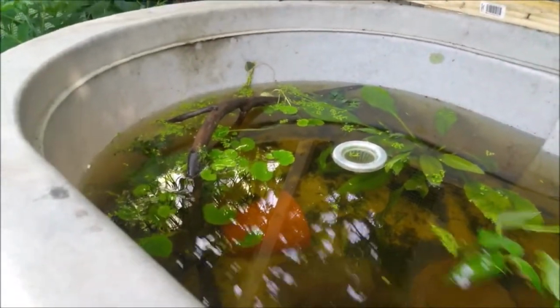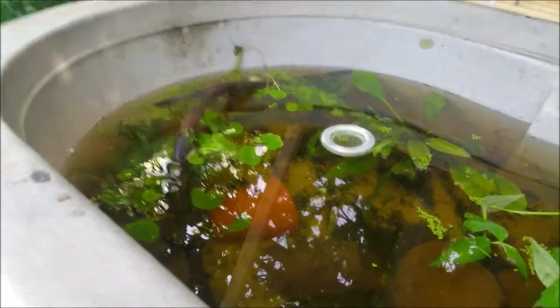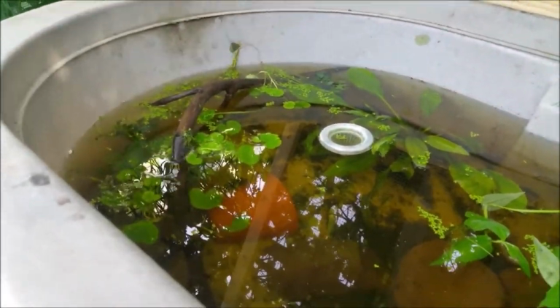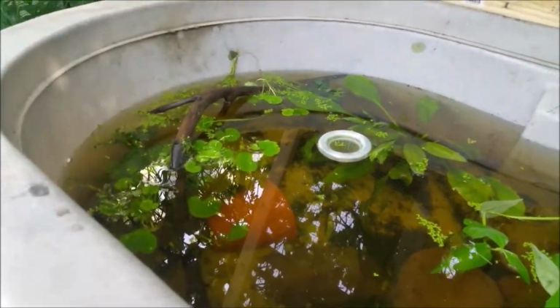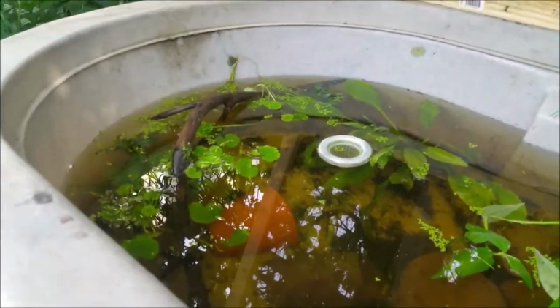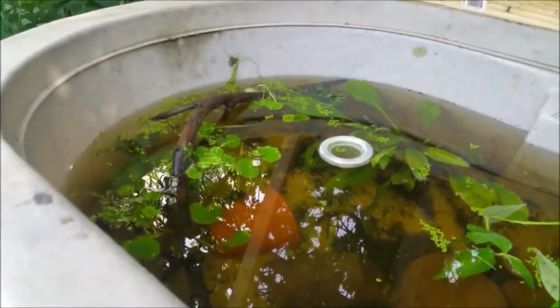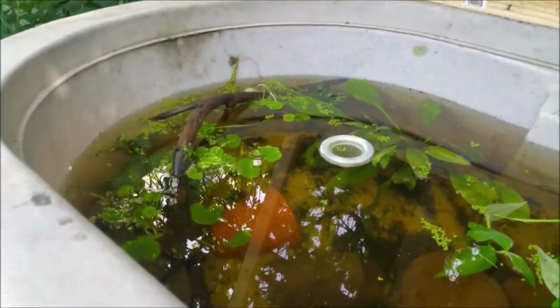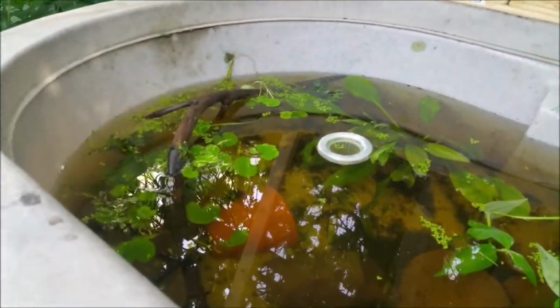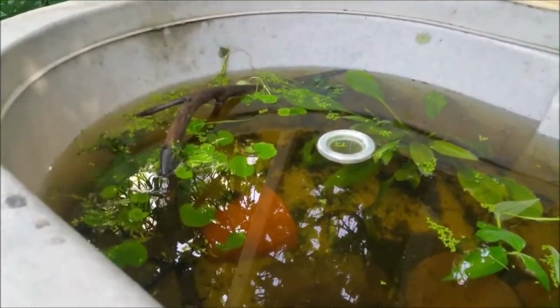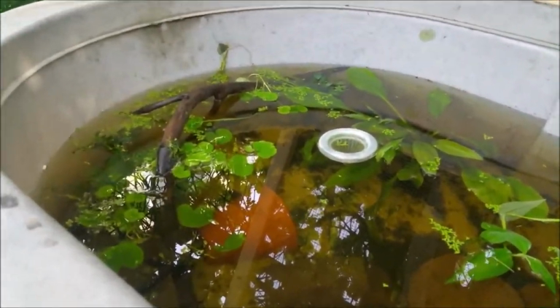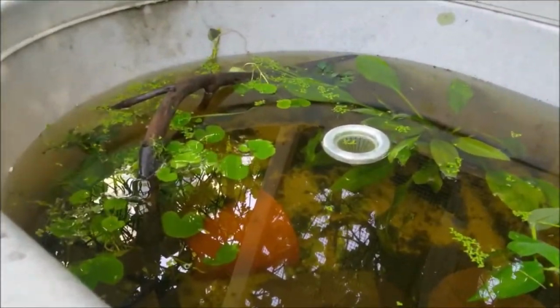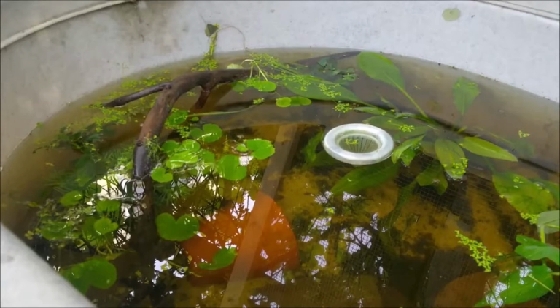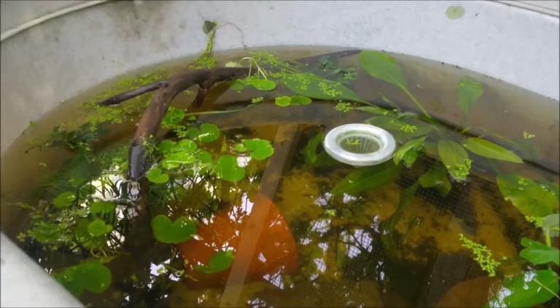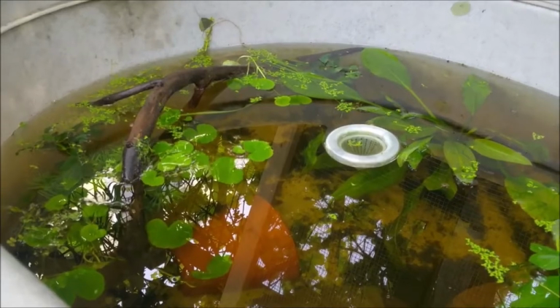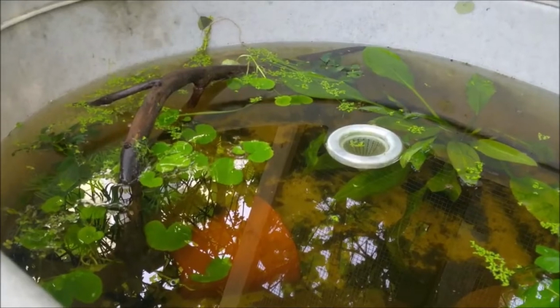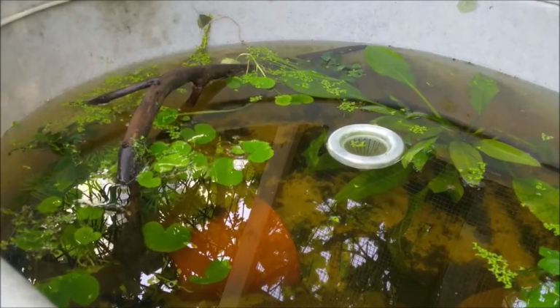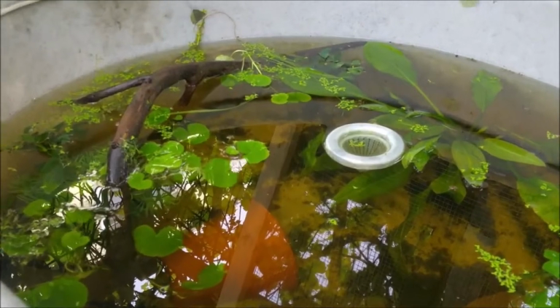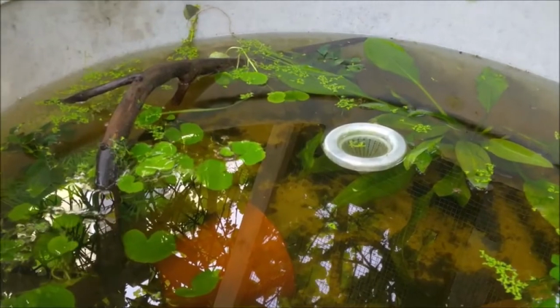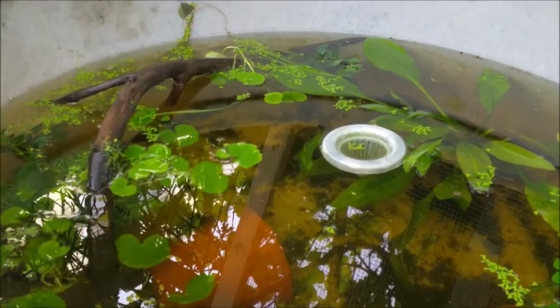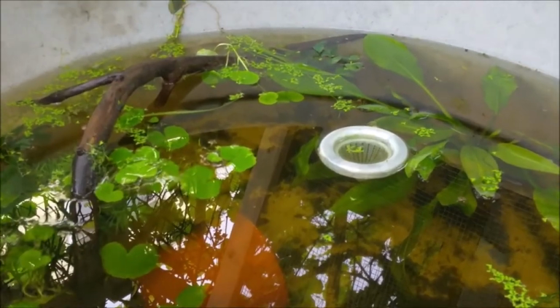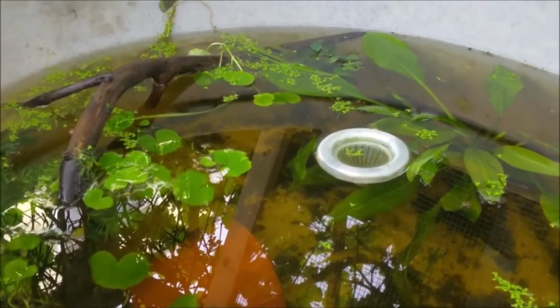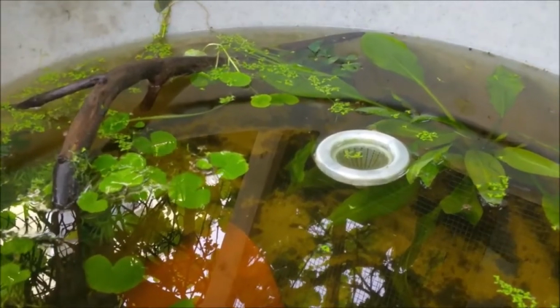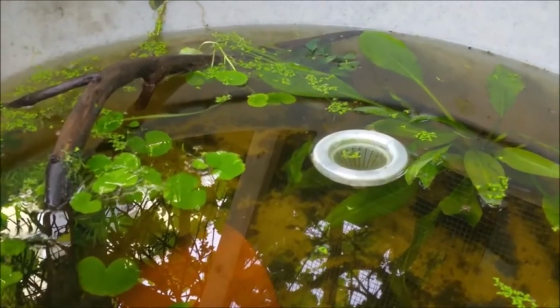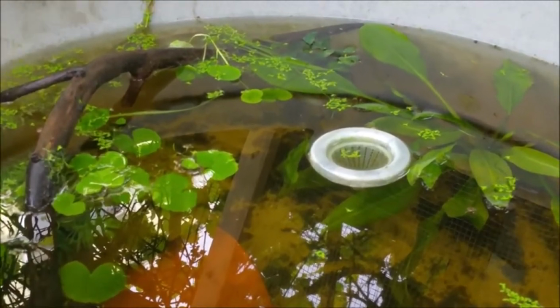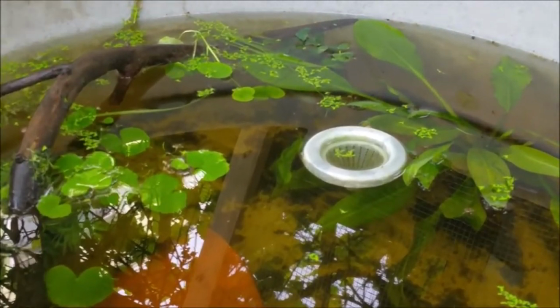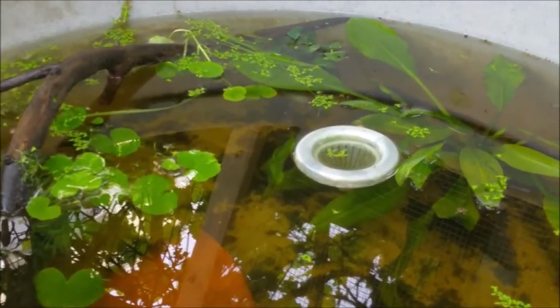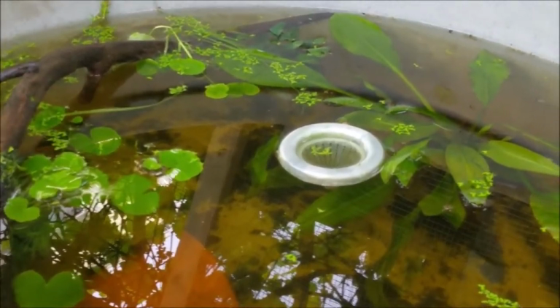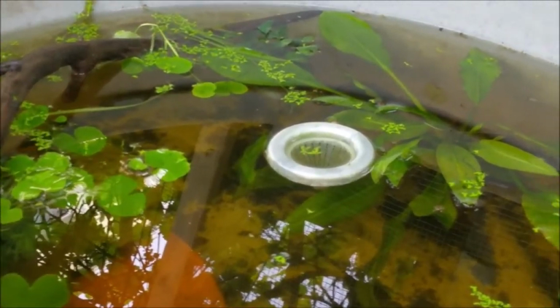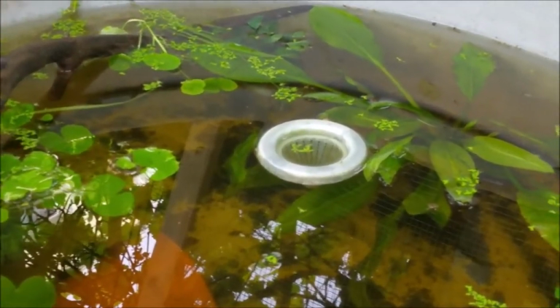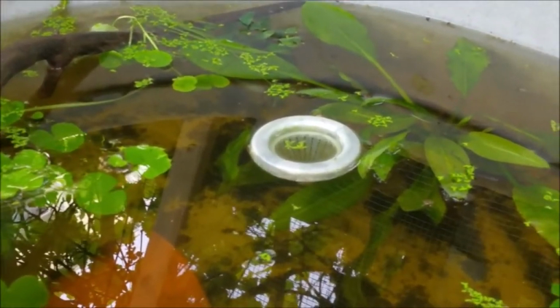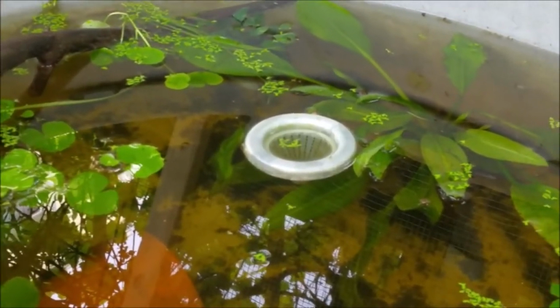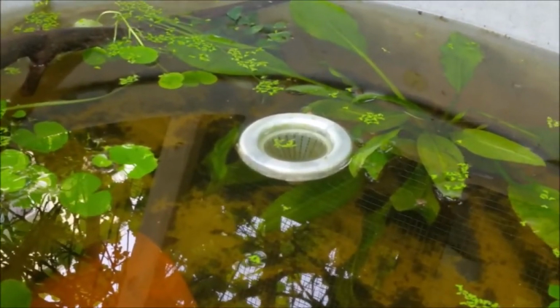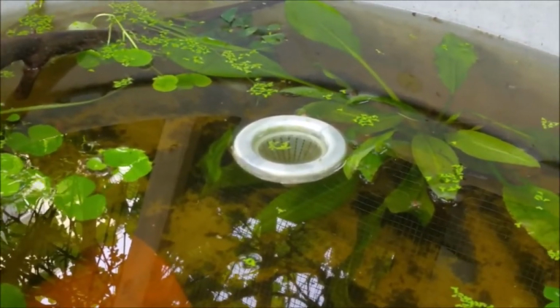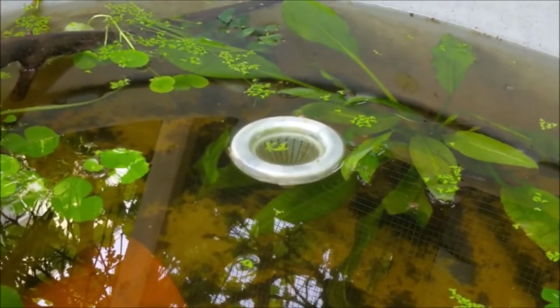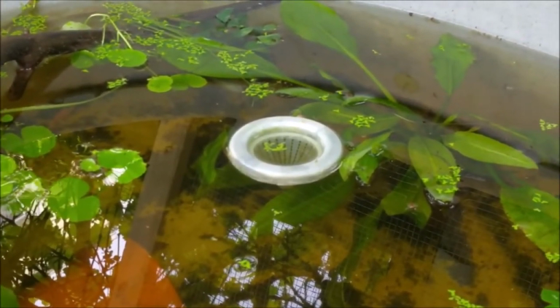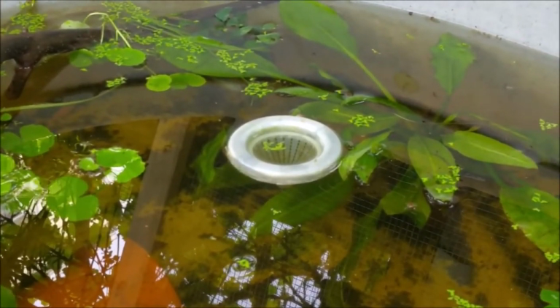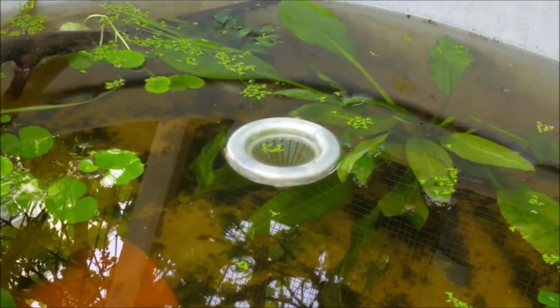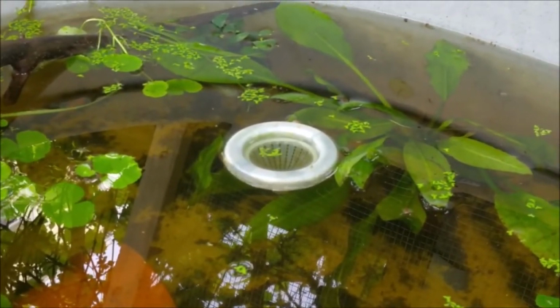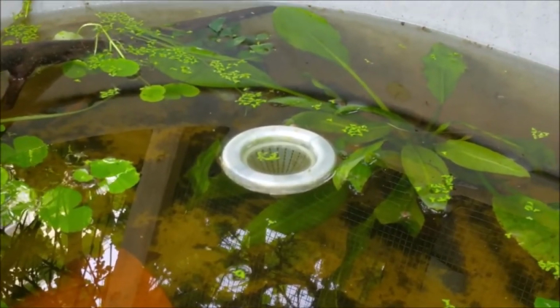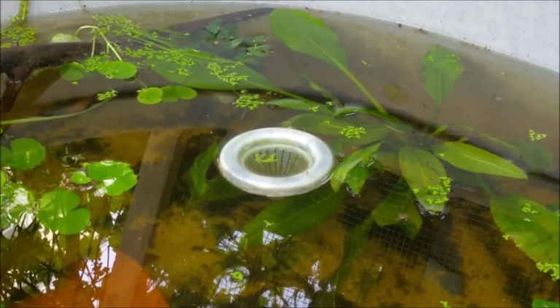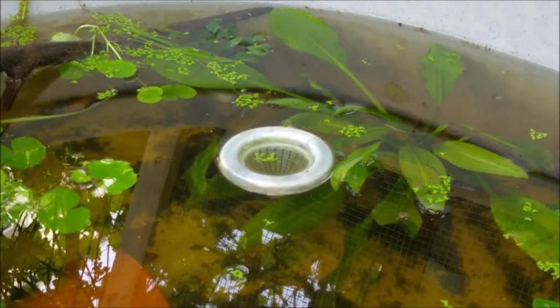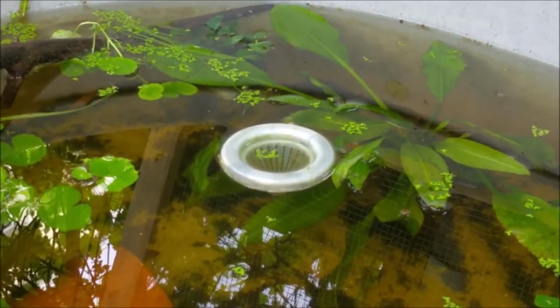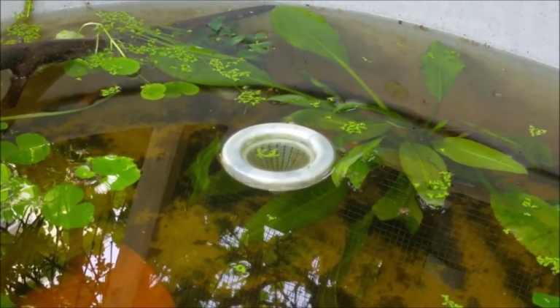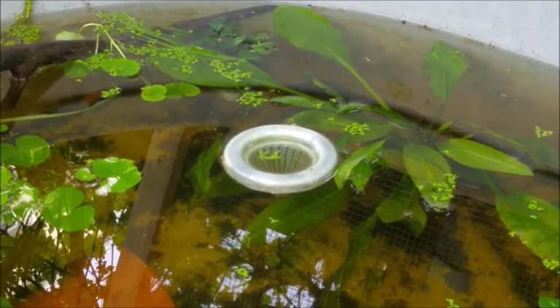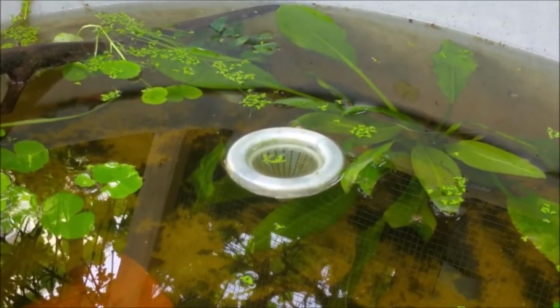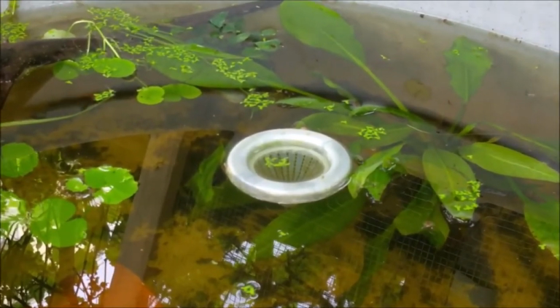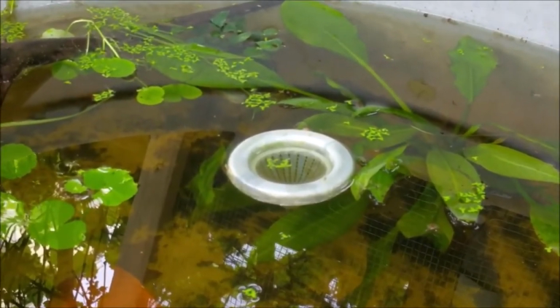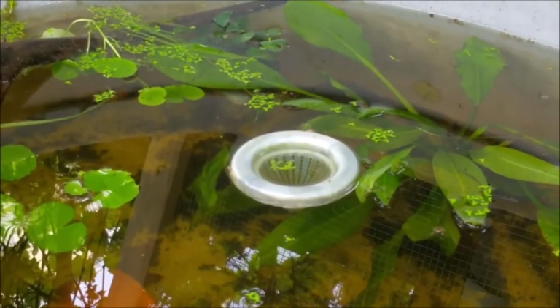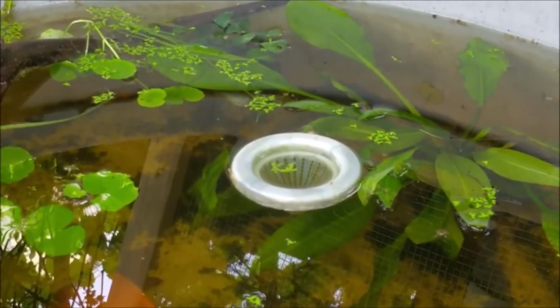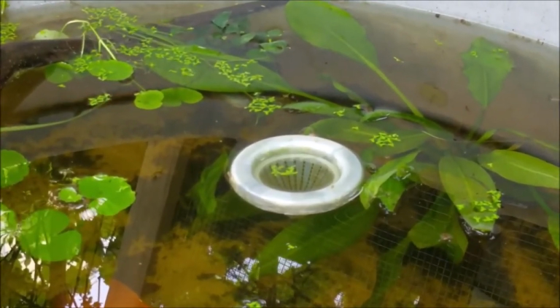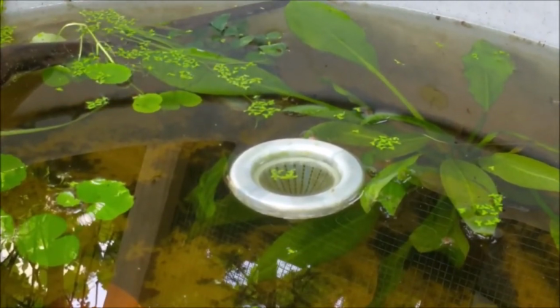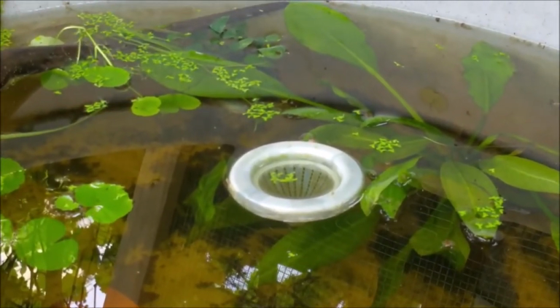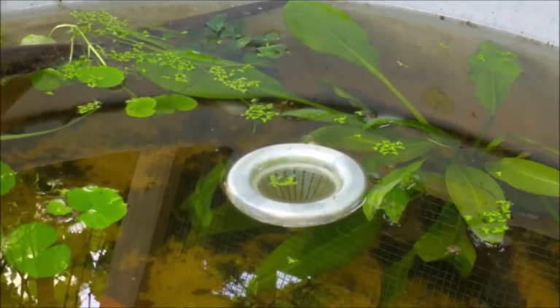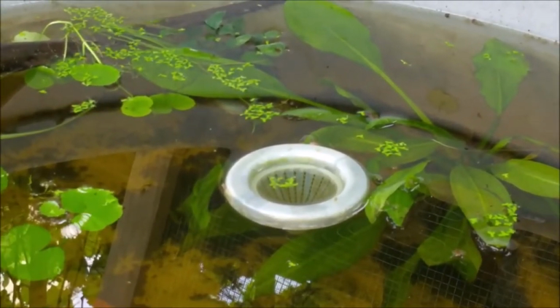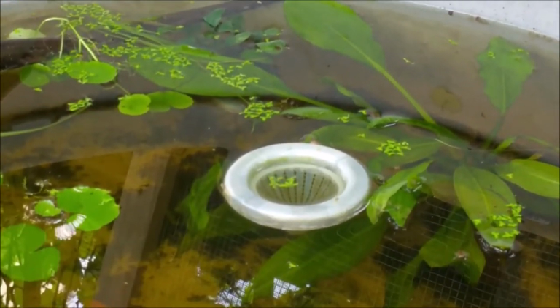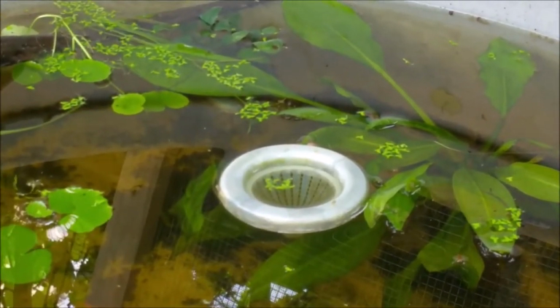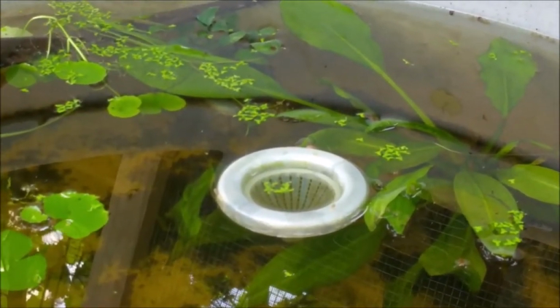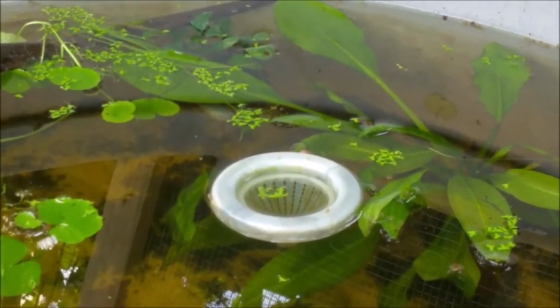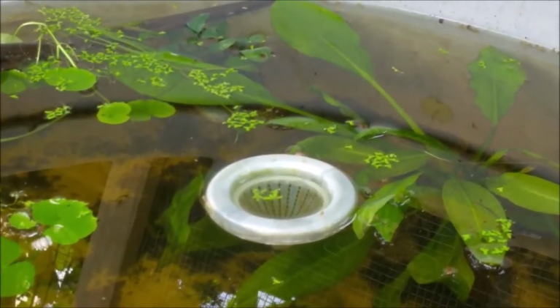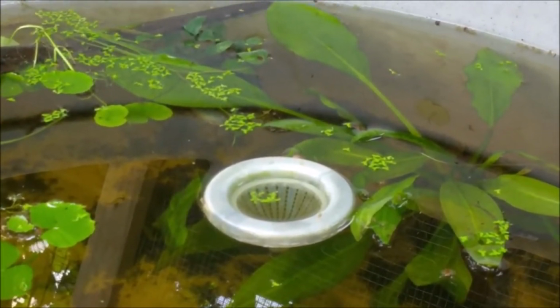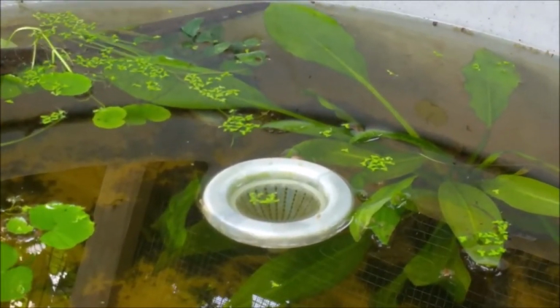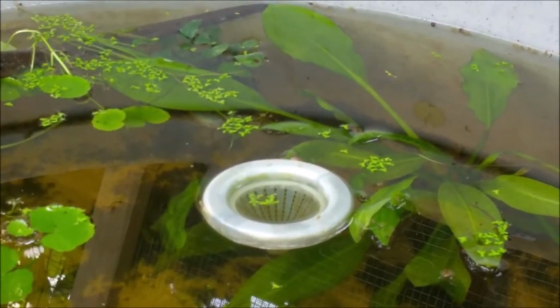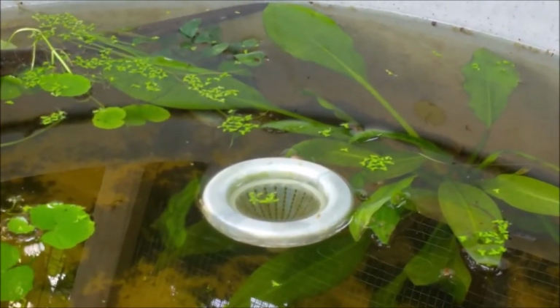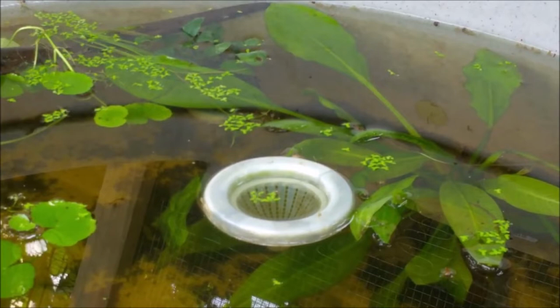Hello, little fishies. No more bad animals going to bother you.